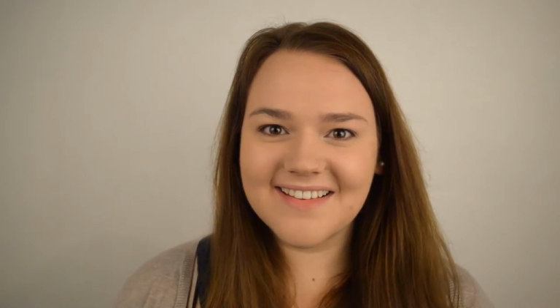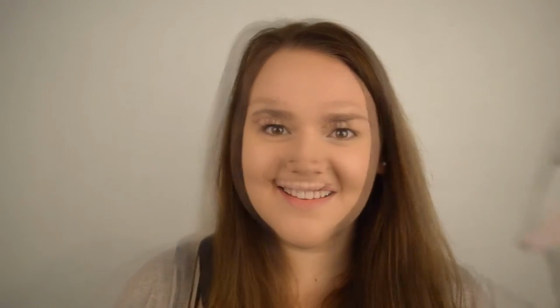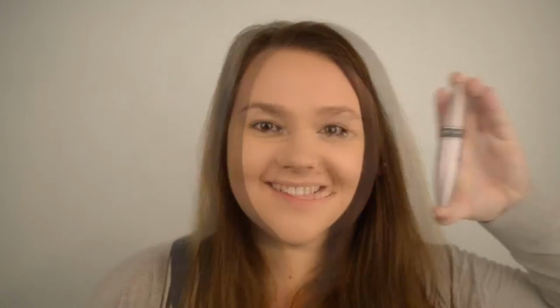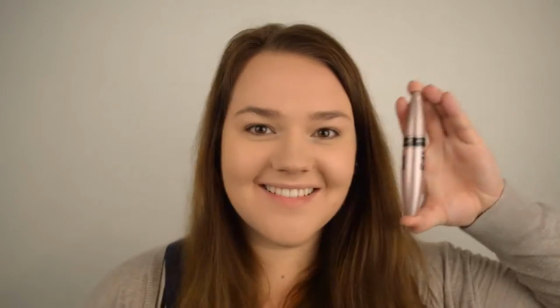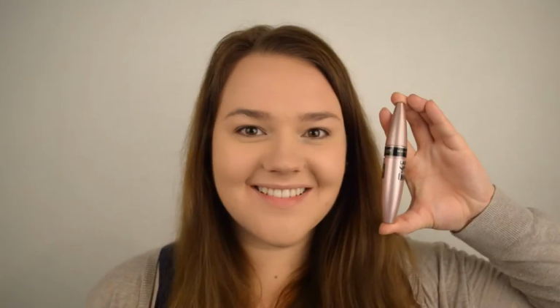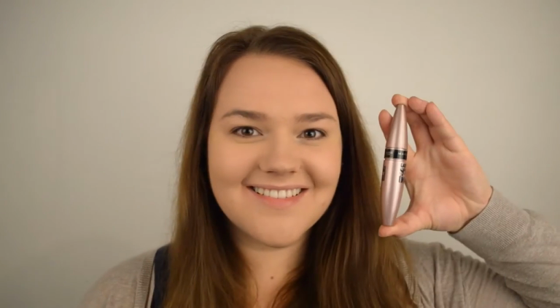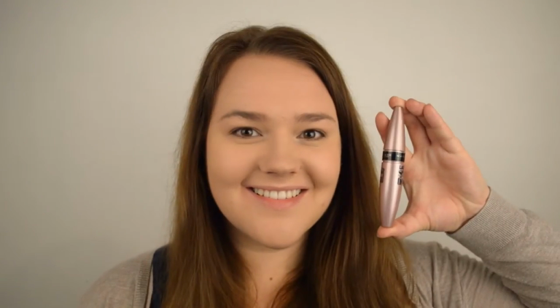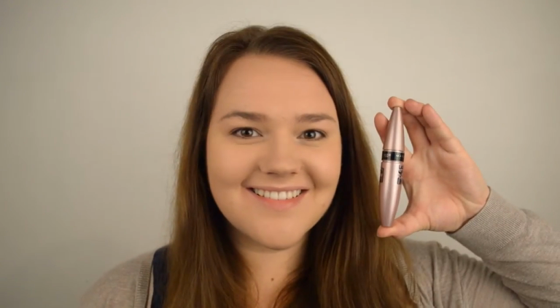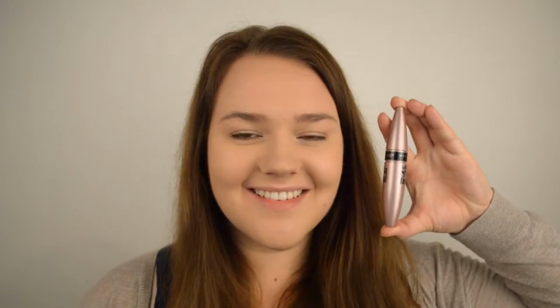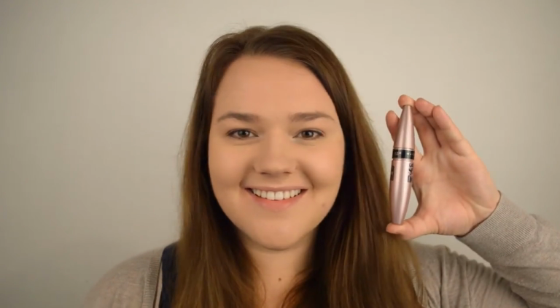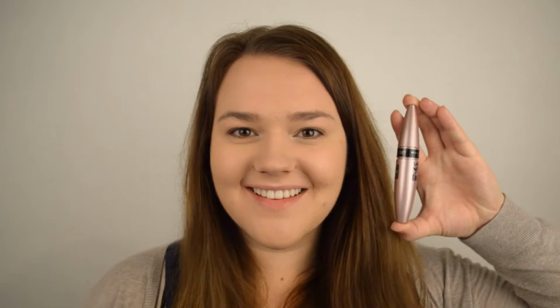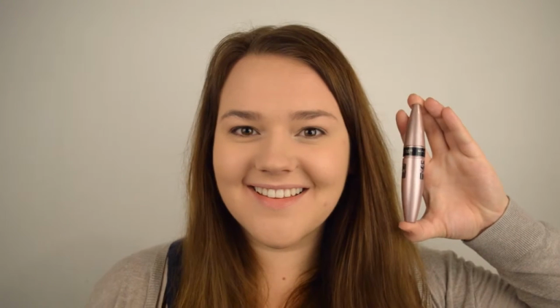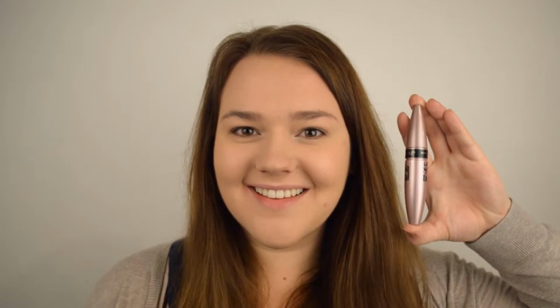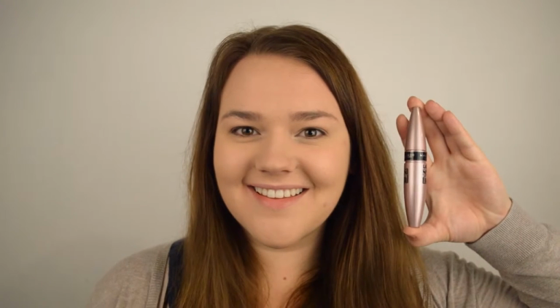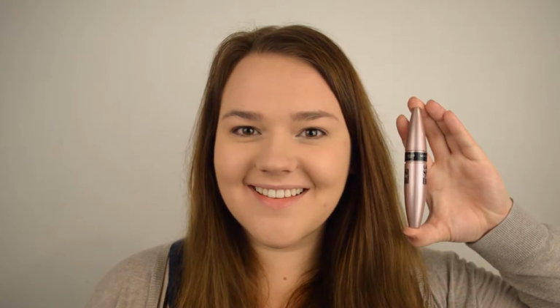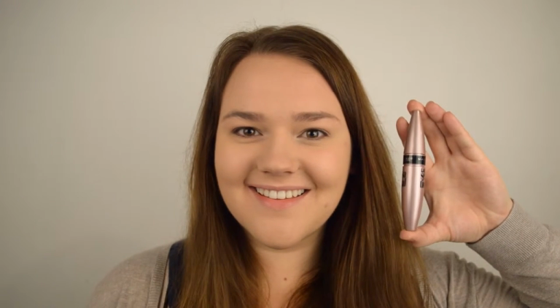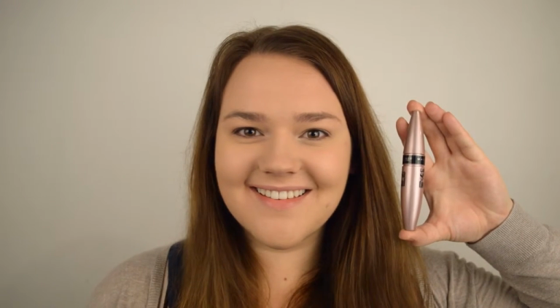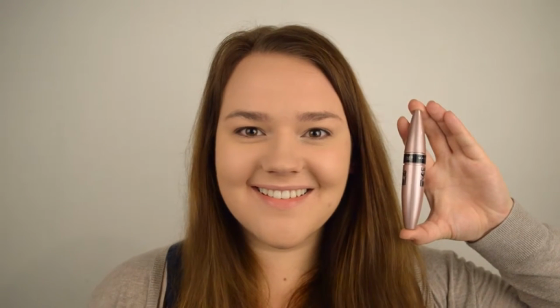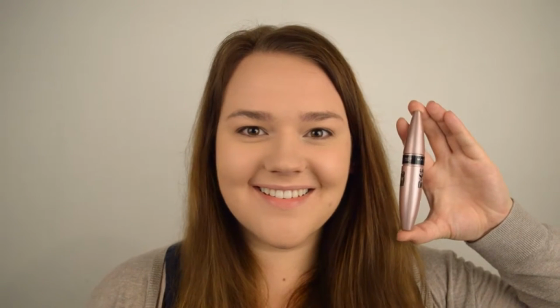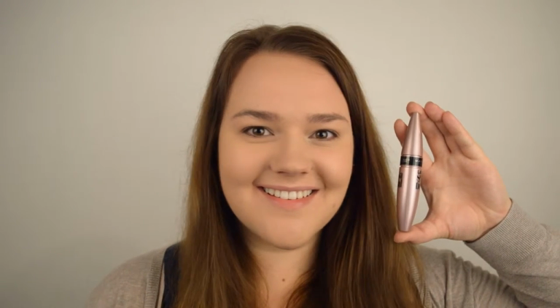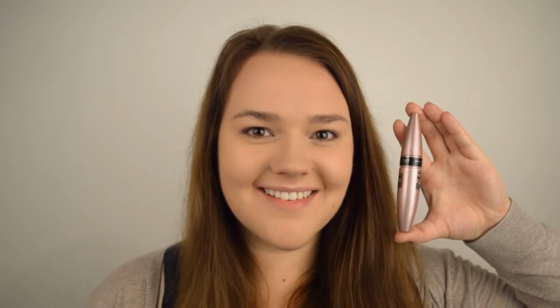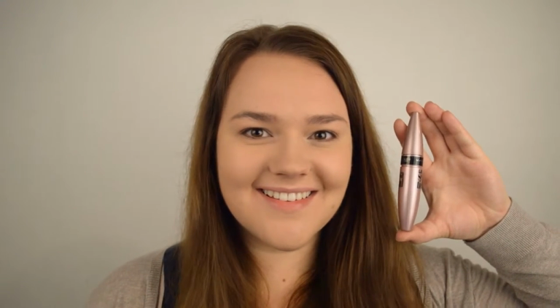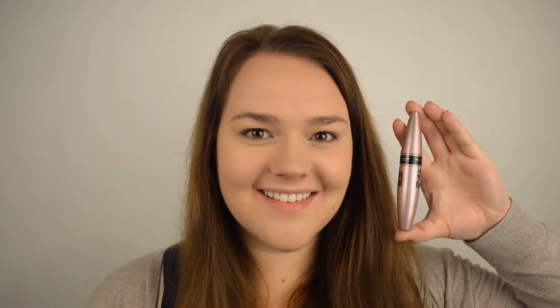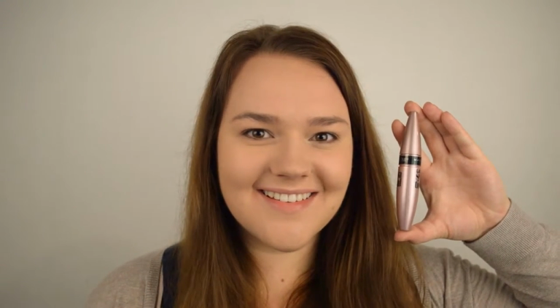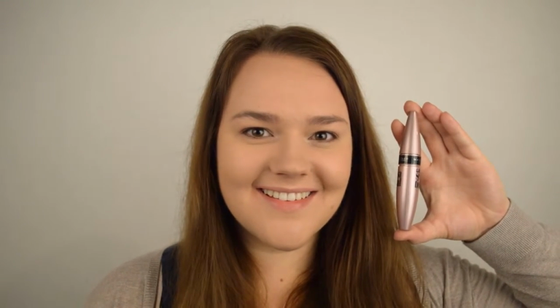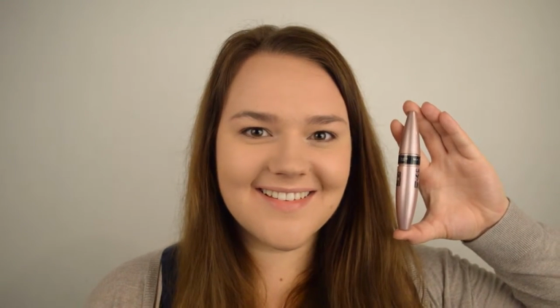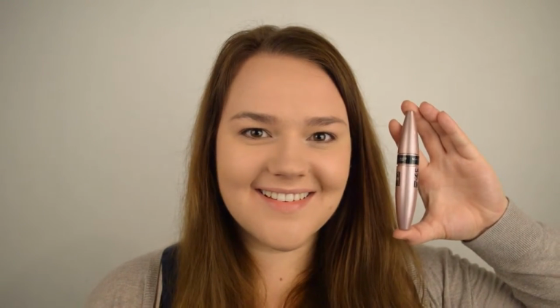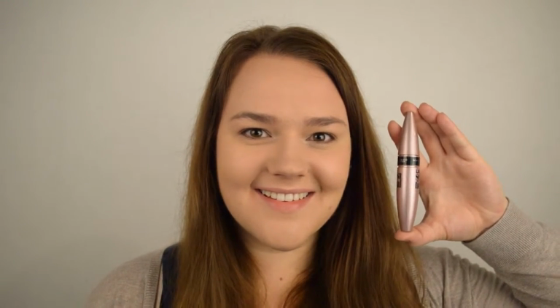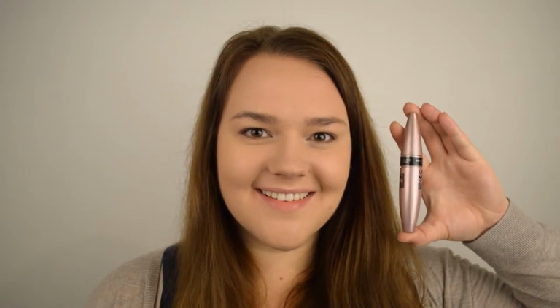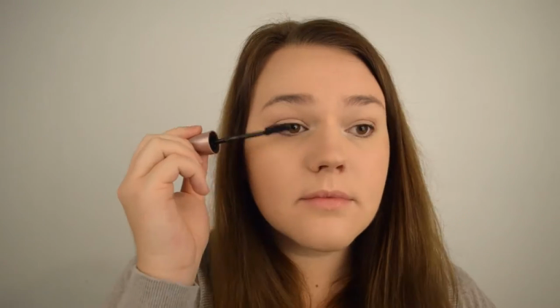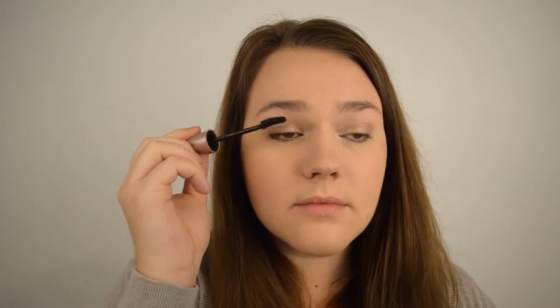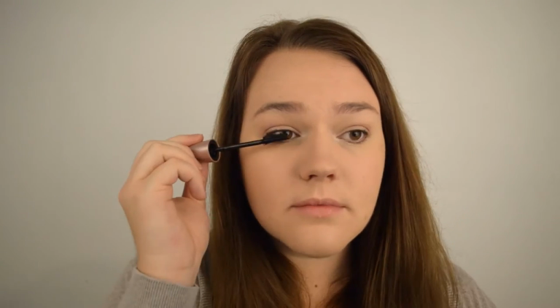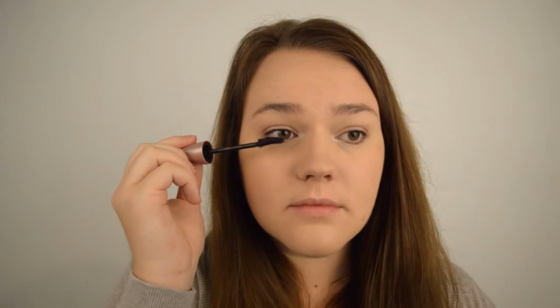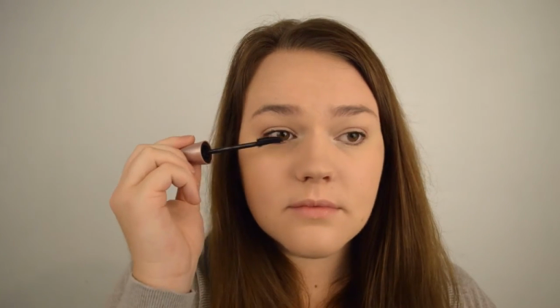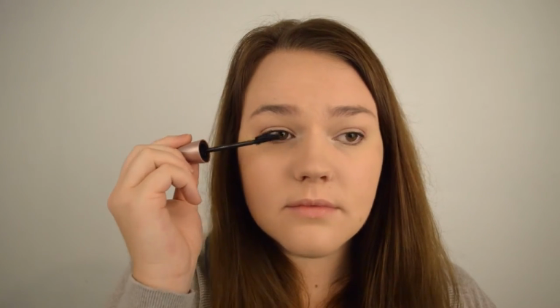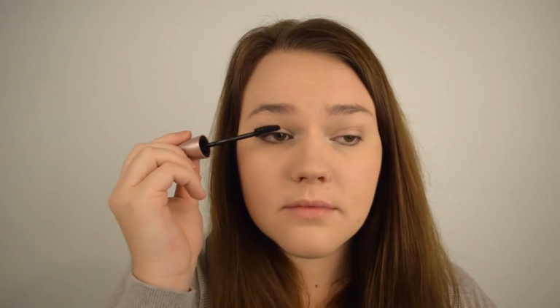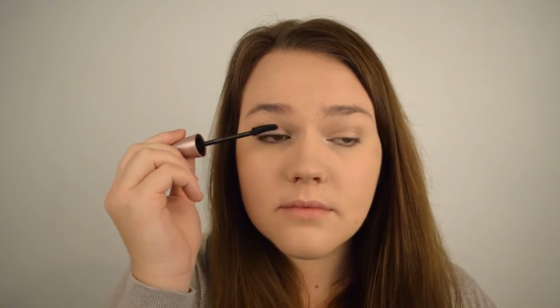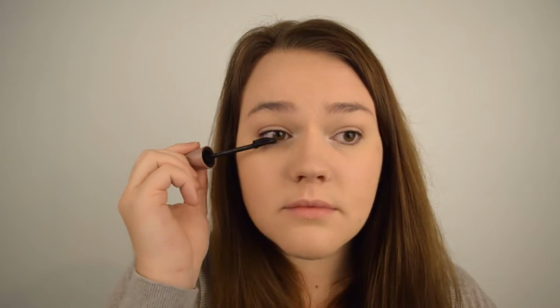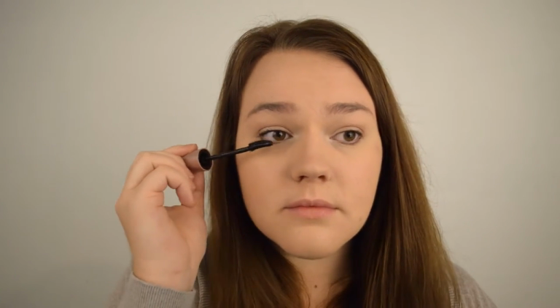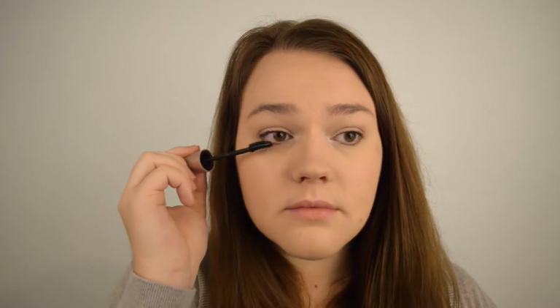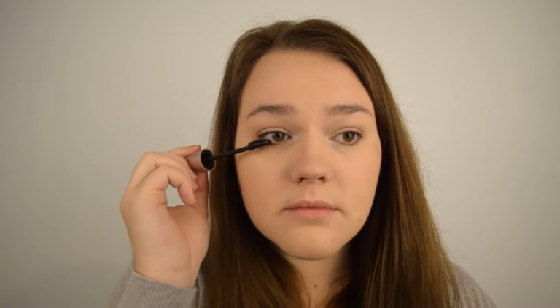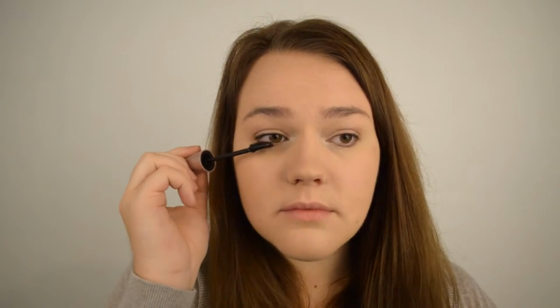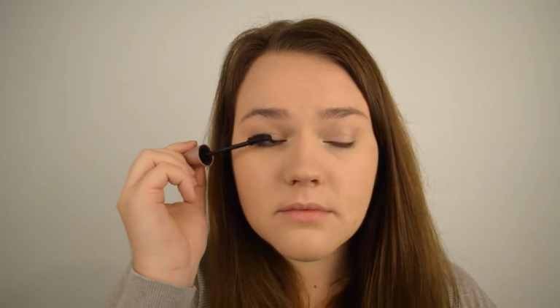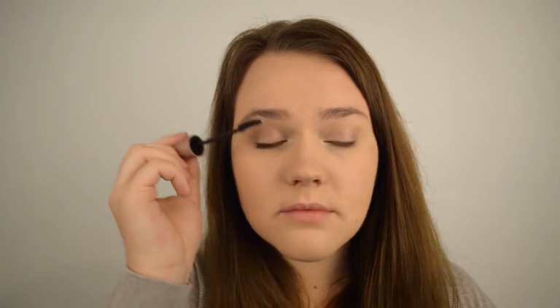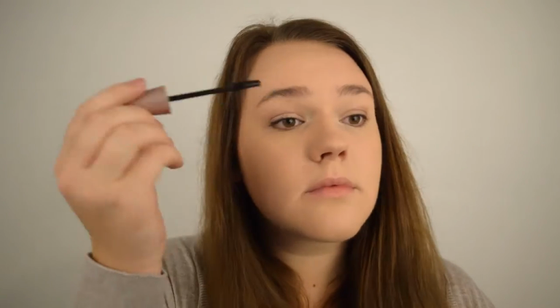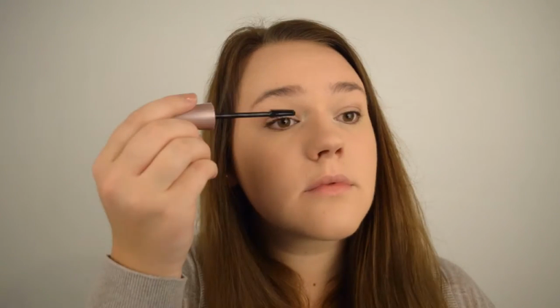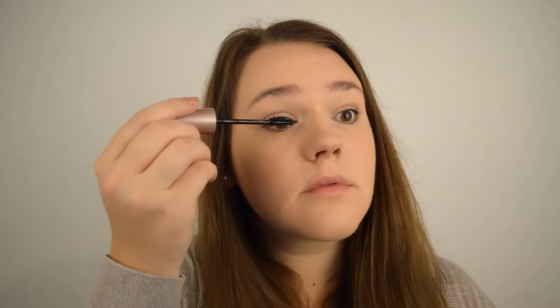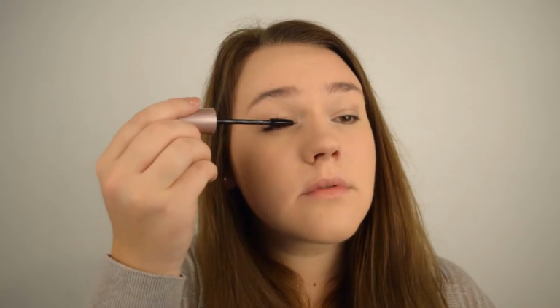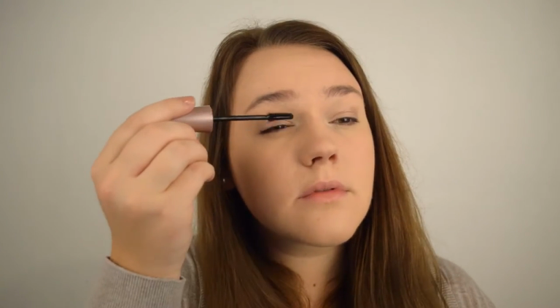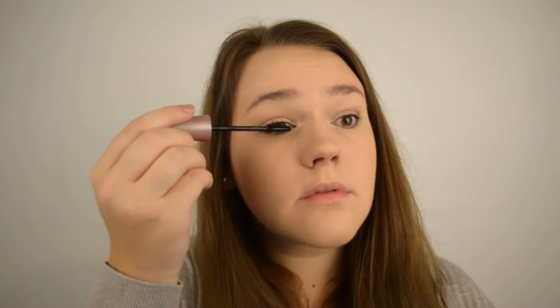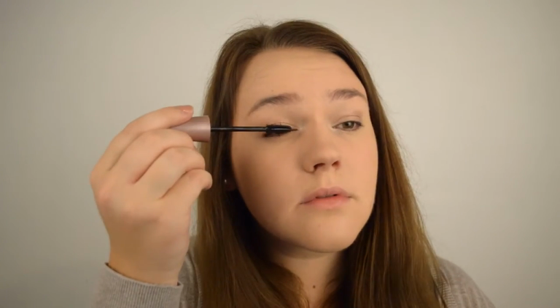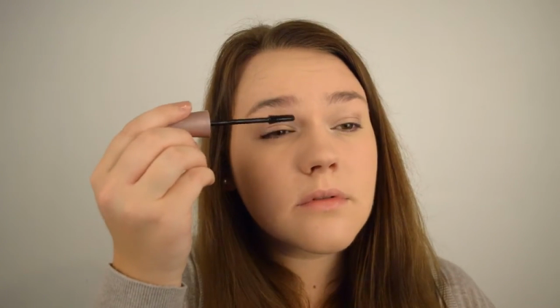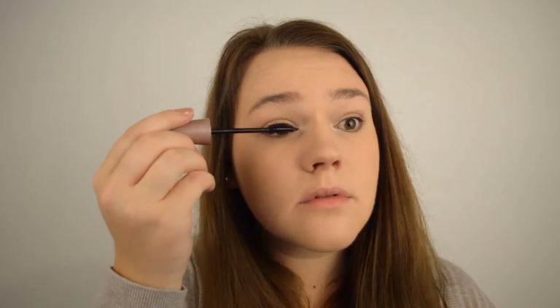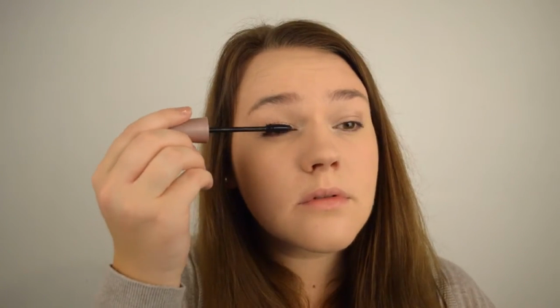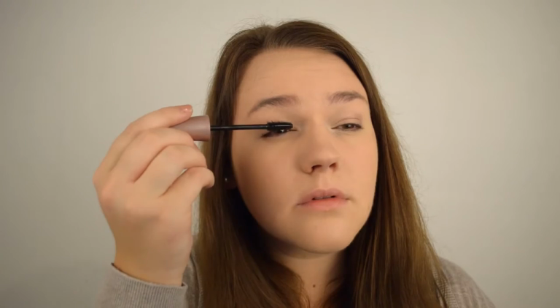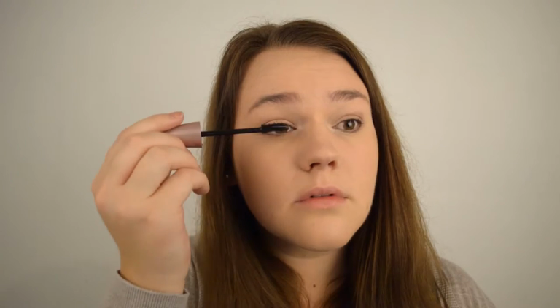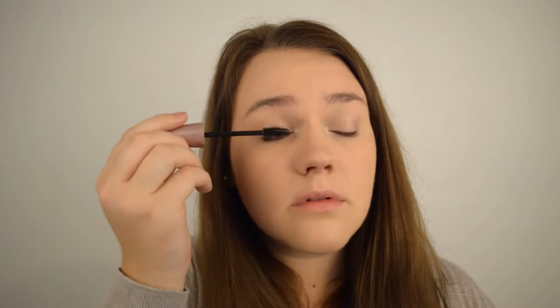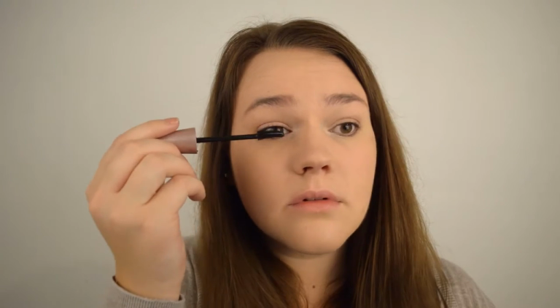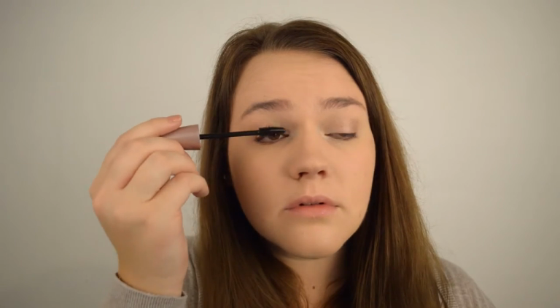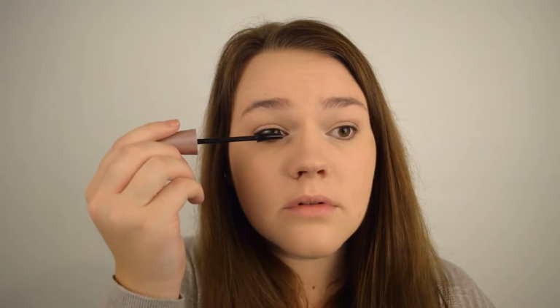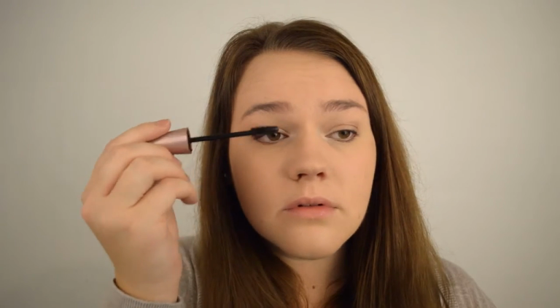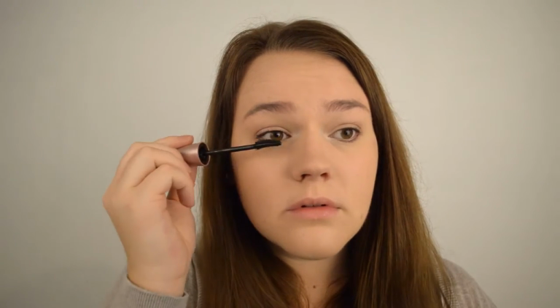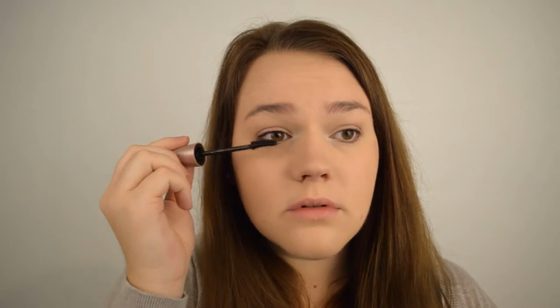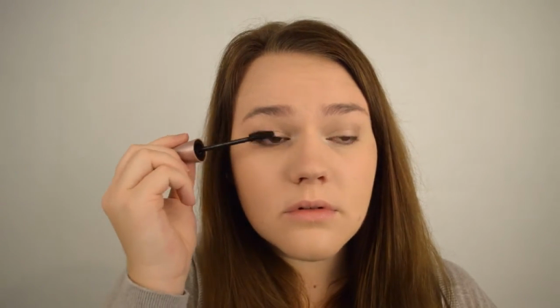For mascara, I'm going in with my favourite at the moment, the Maybelline Lash Sensational in Very Black. Apply an even coat to both your upper and your lower lashes.